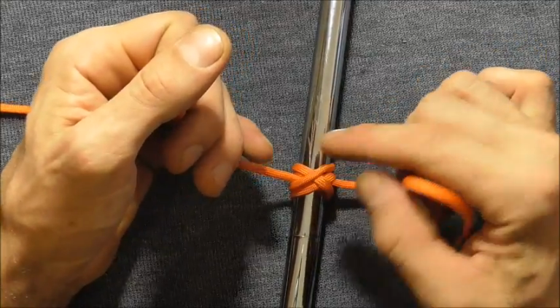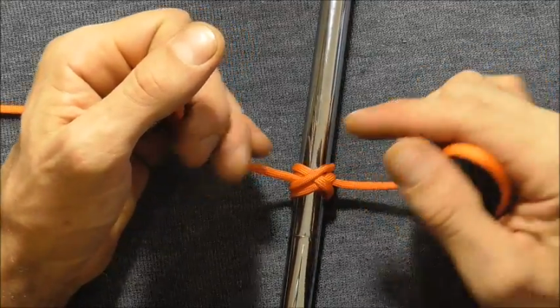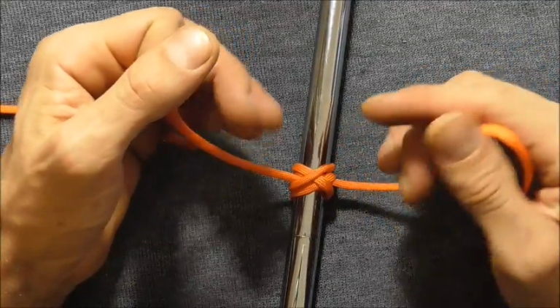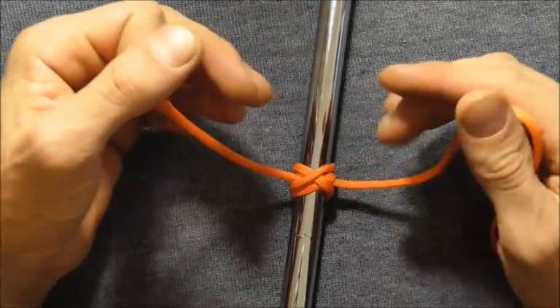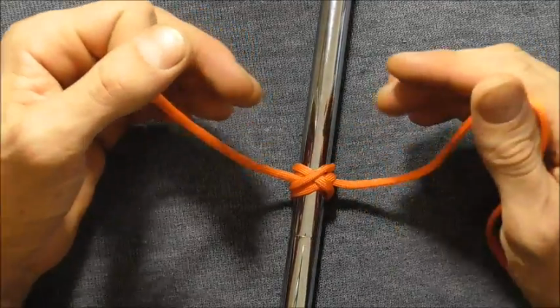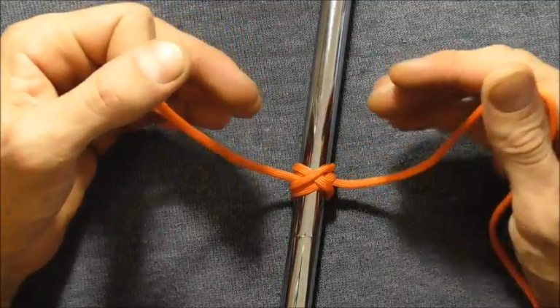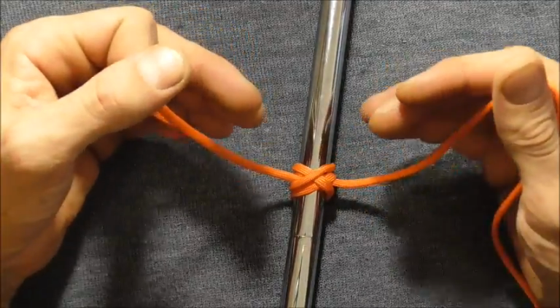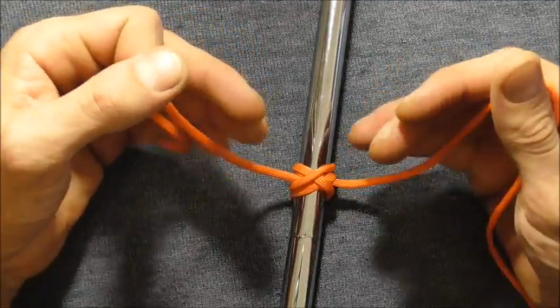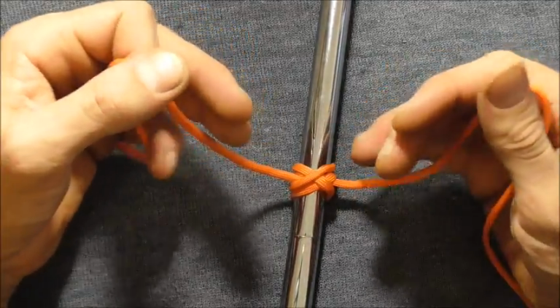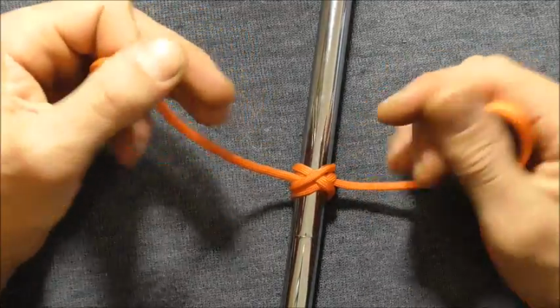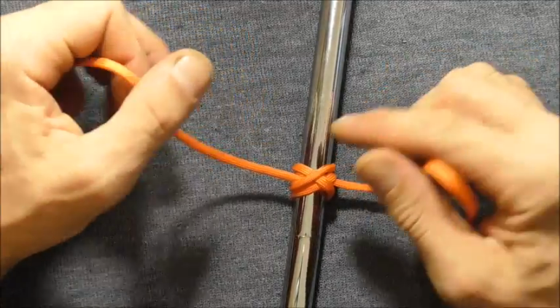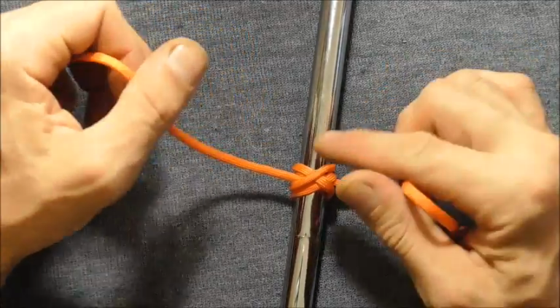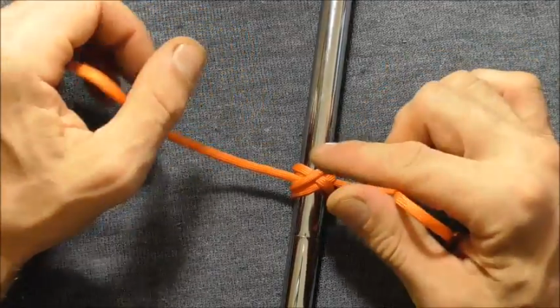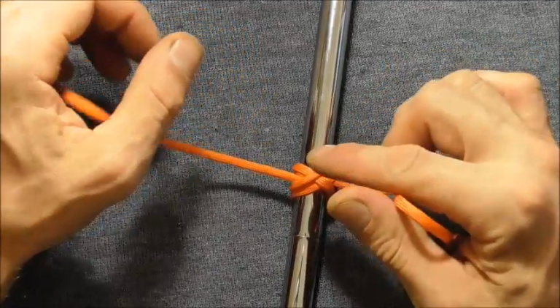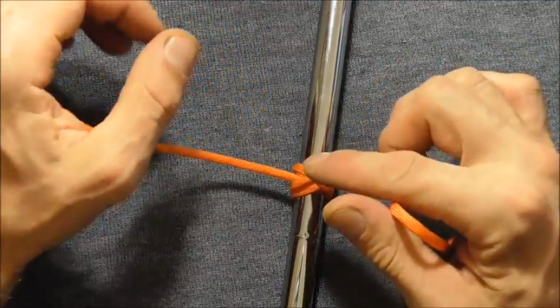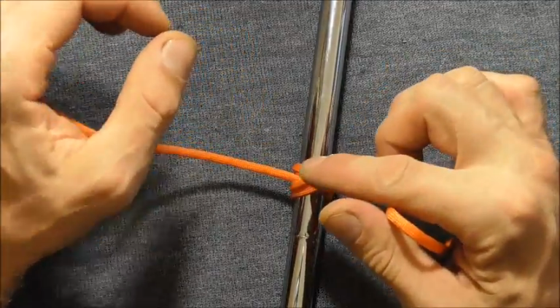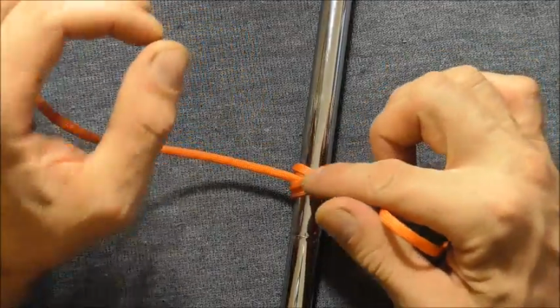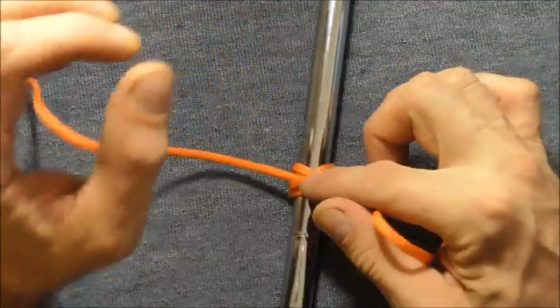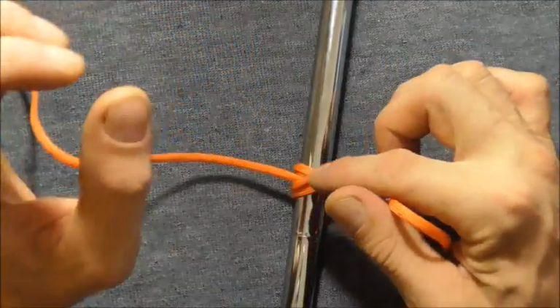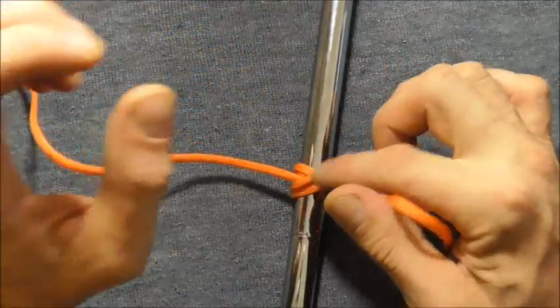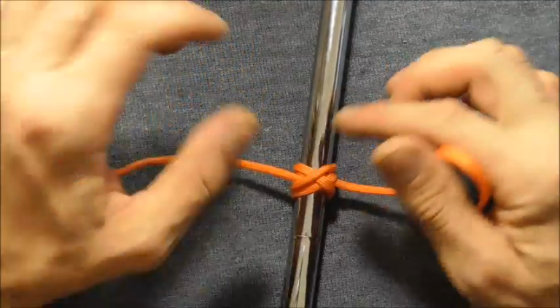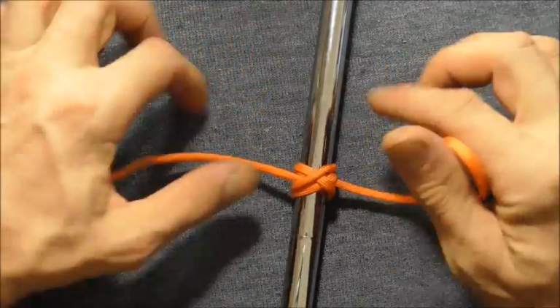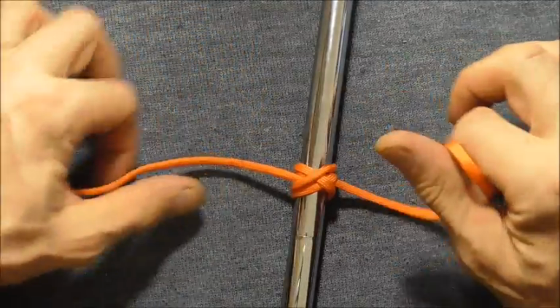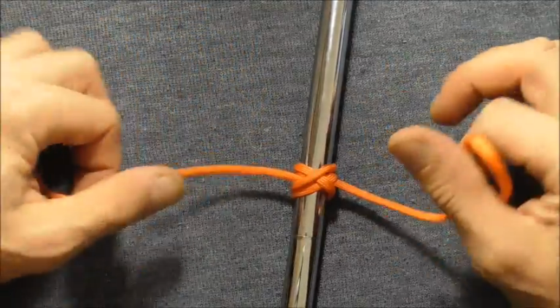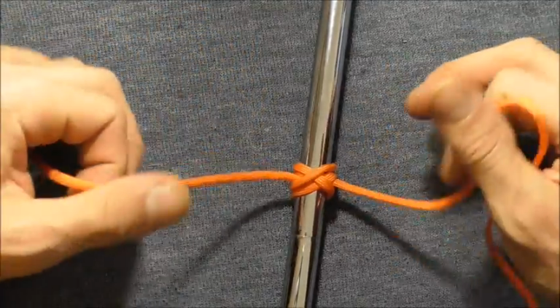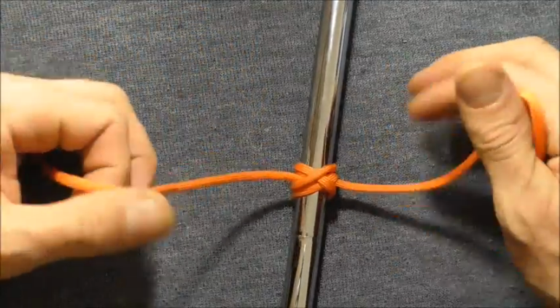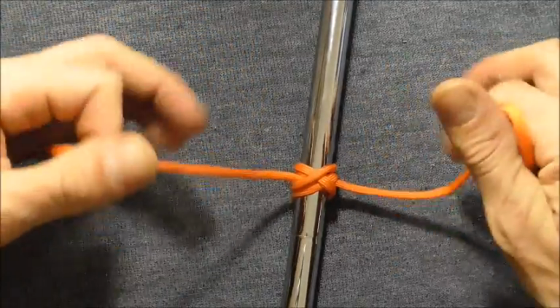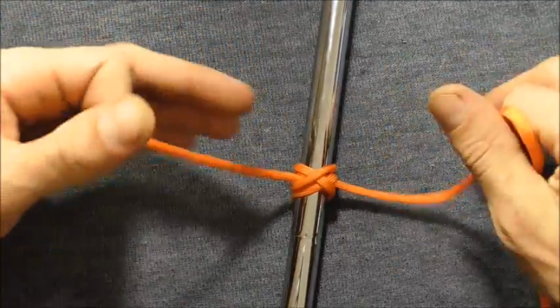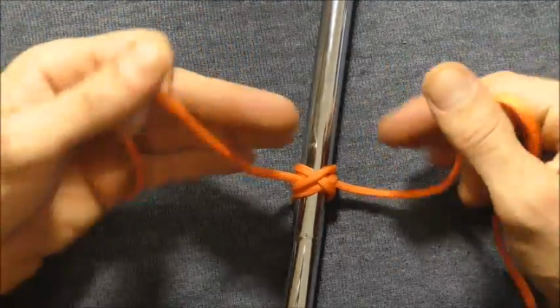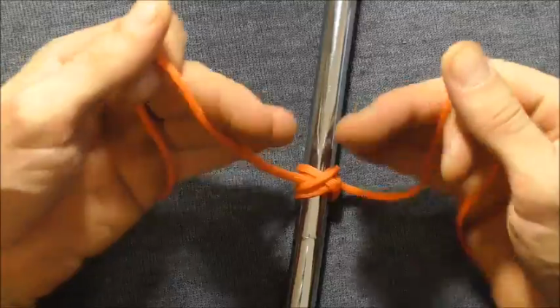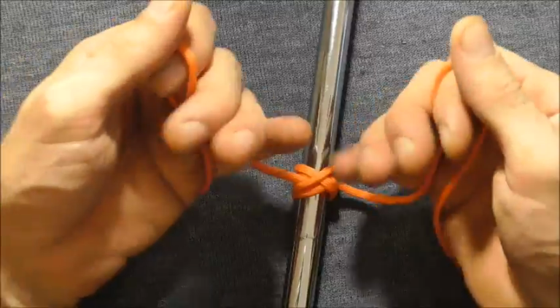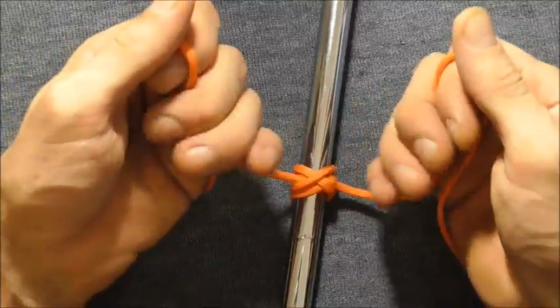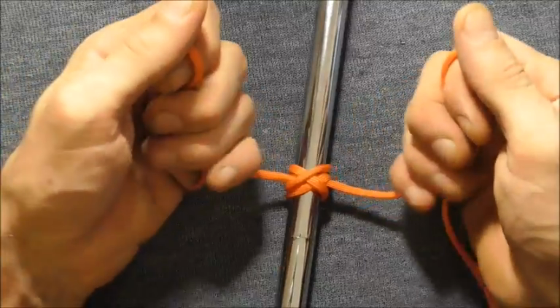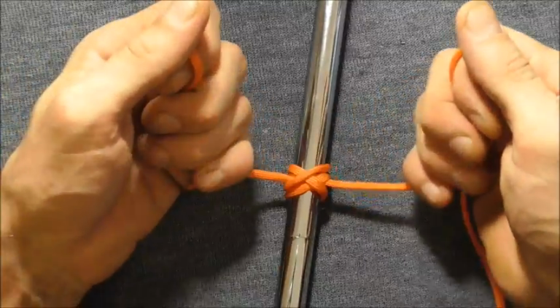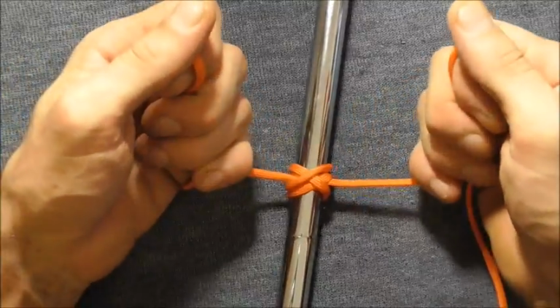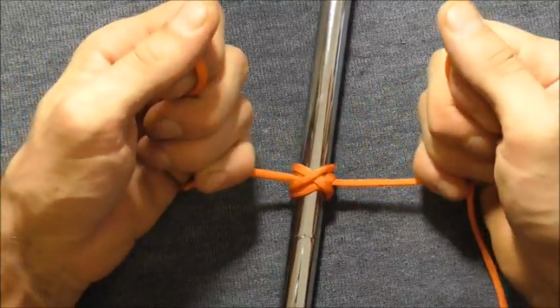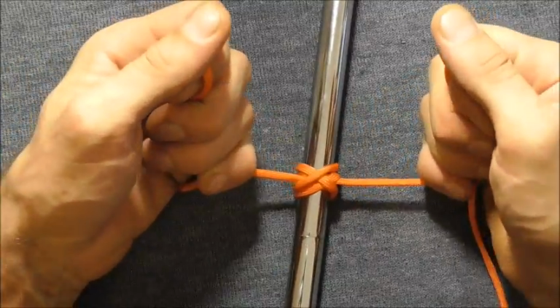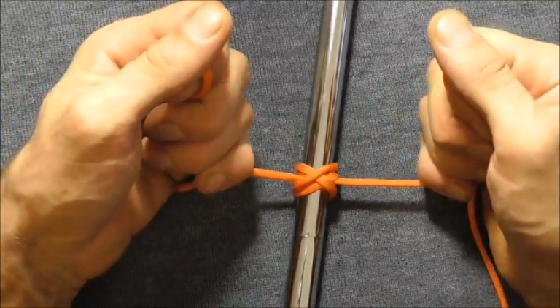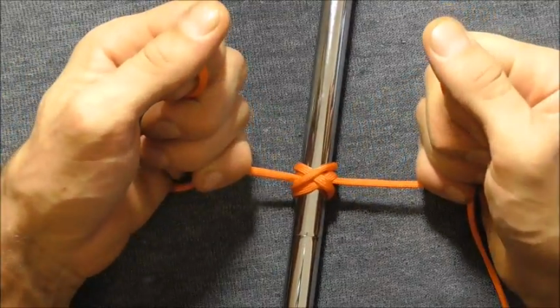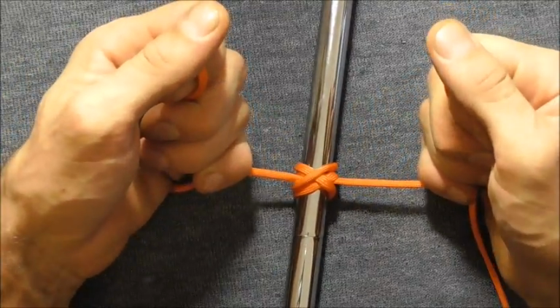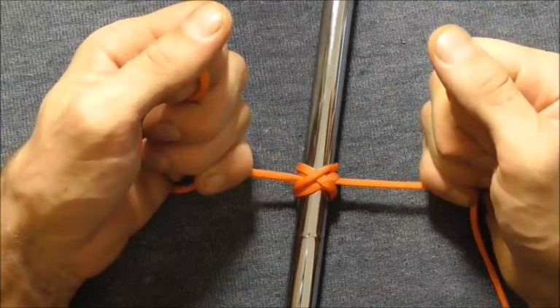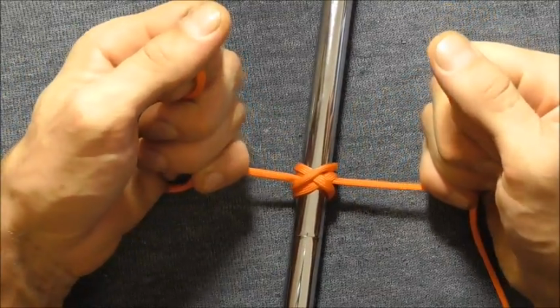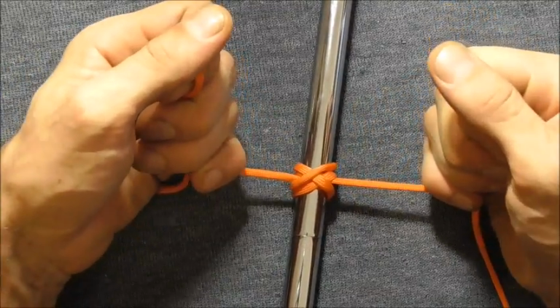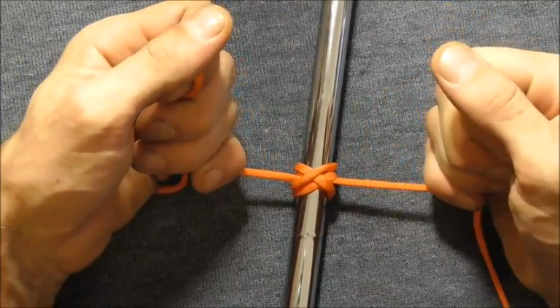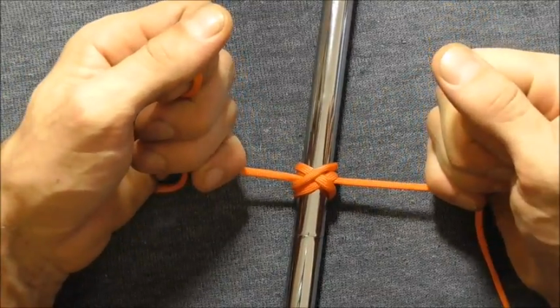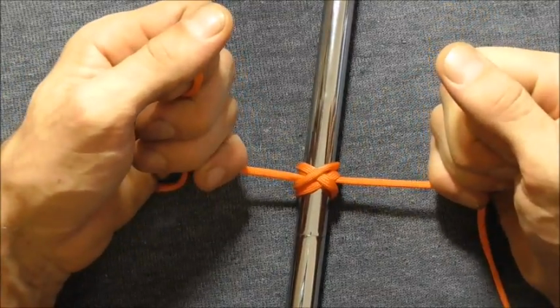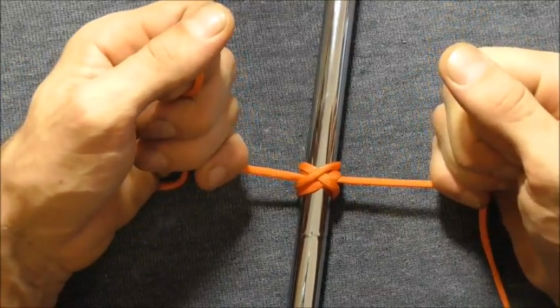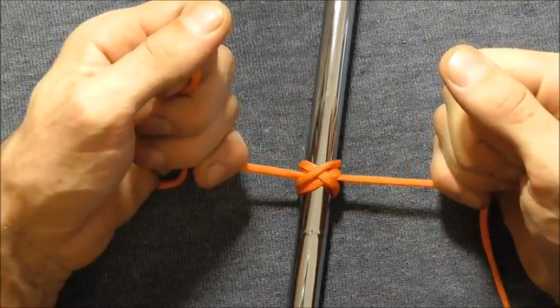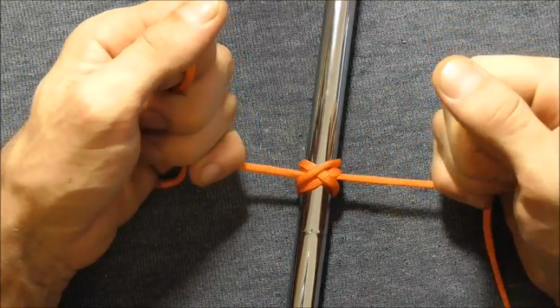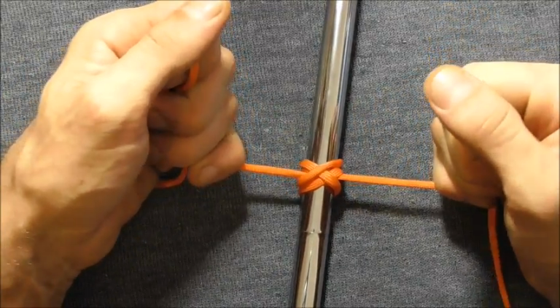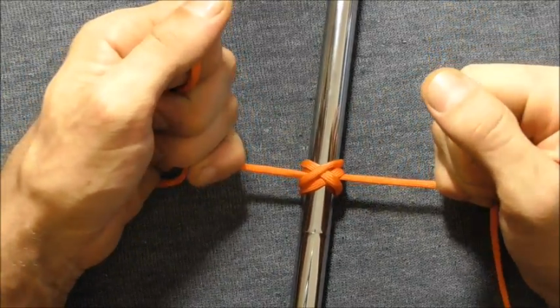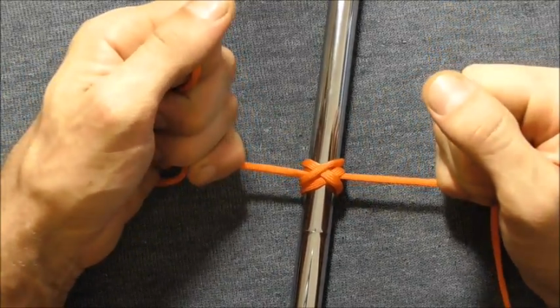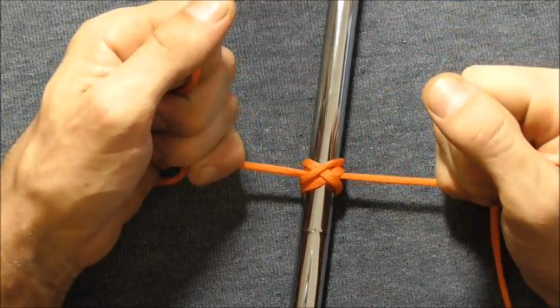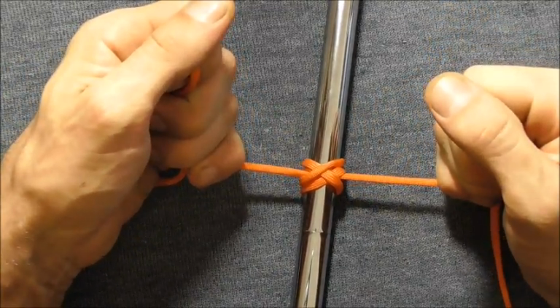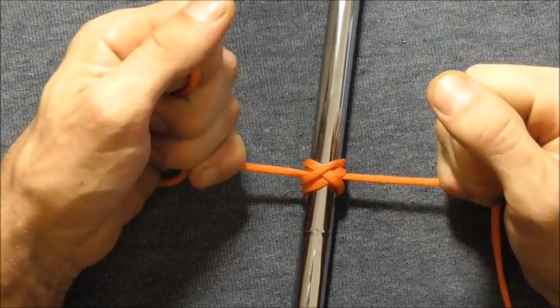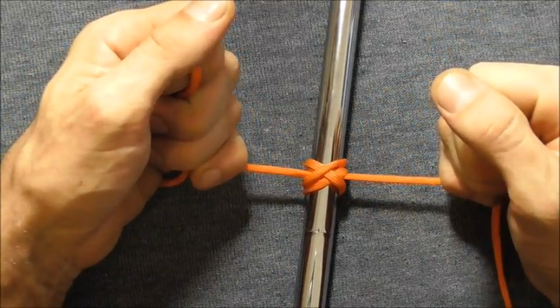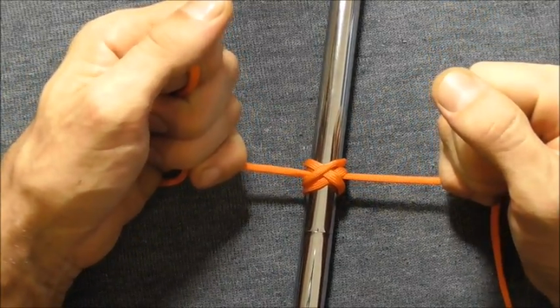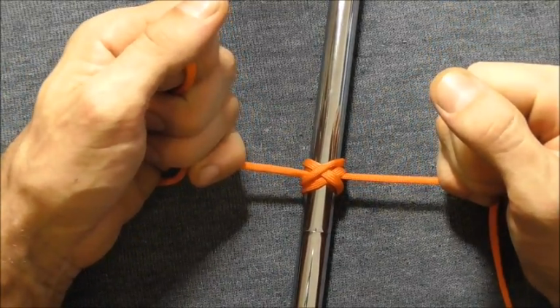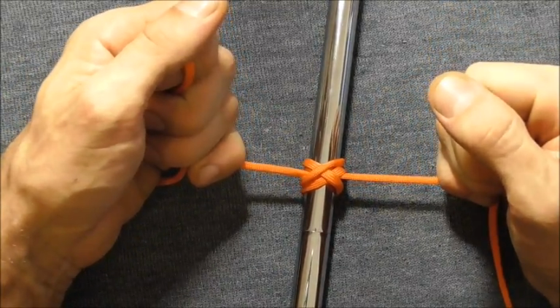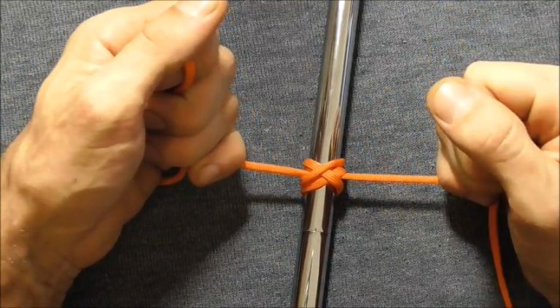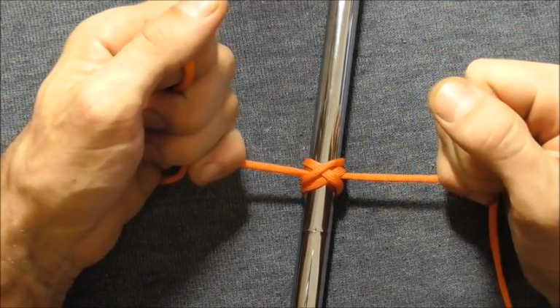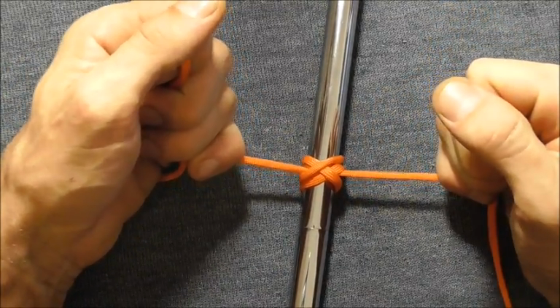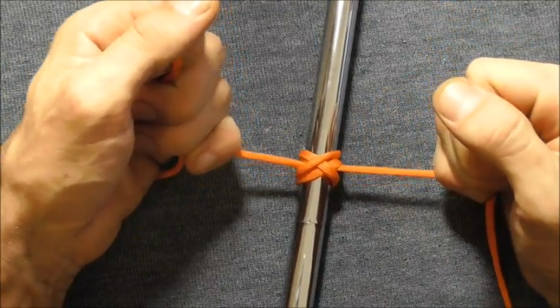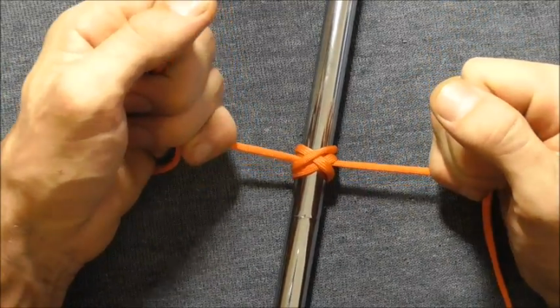Just watch out because you won't be able to undo it once you've really tightened it up — you're going to have to cut it free.